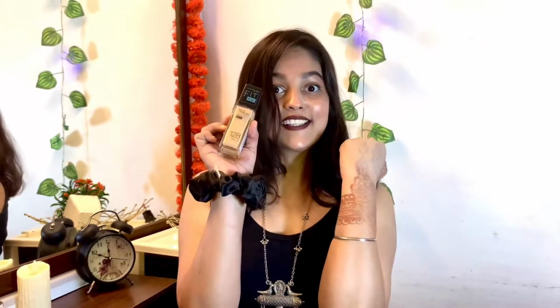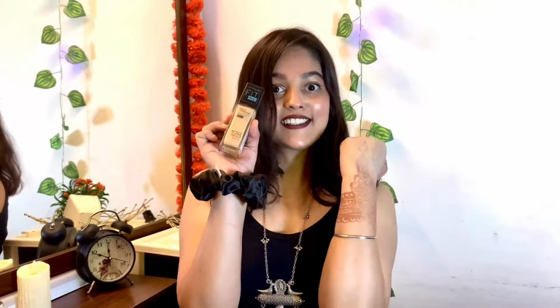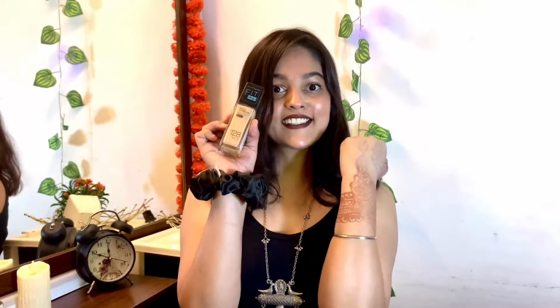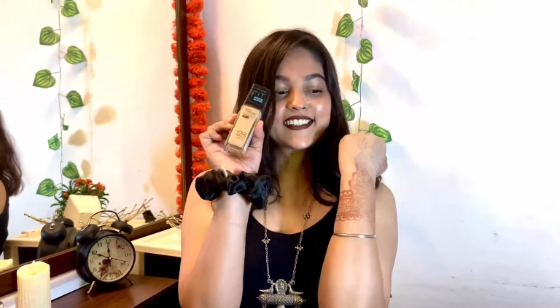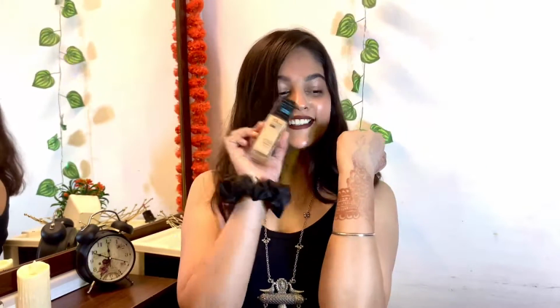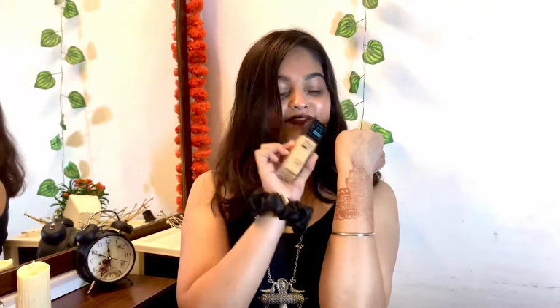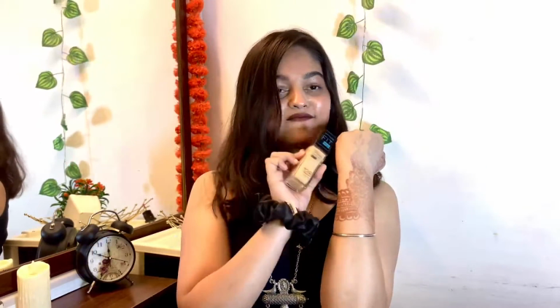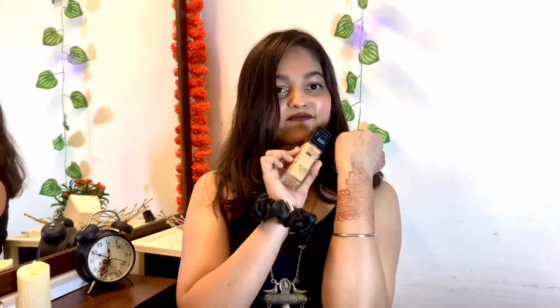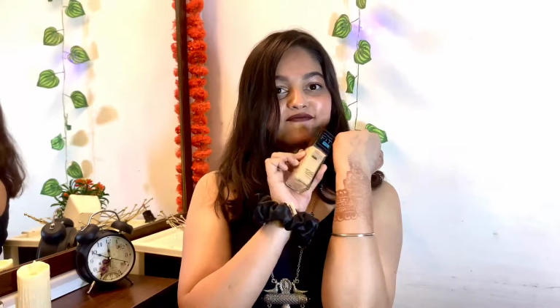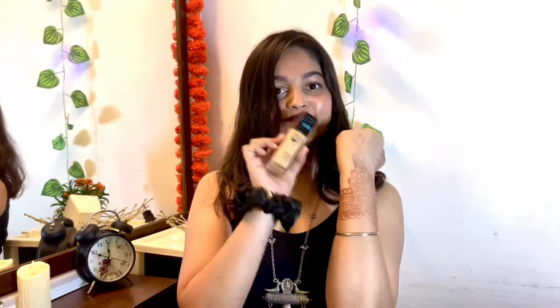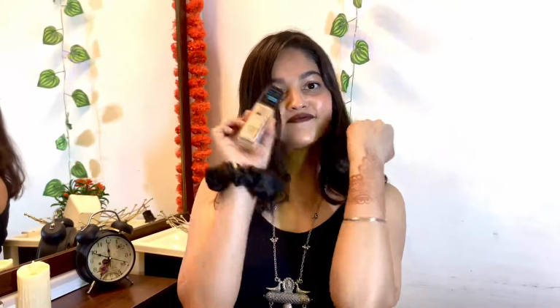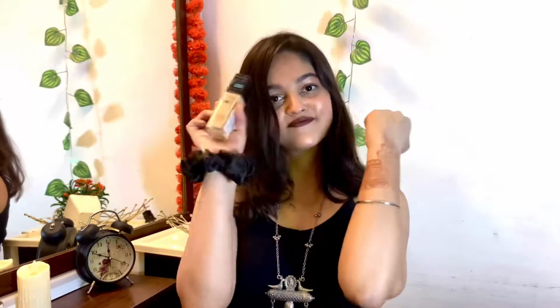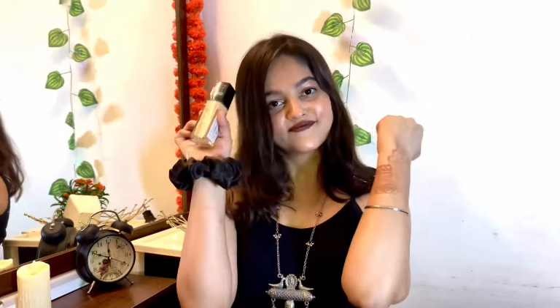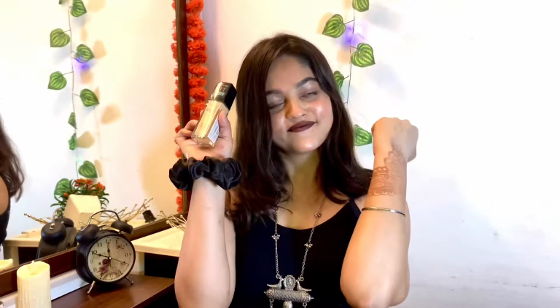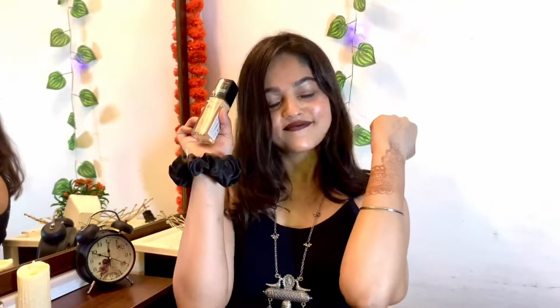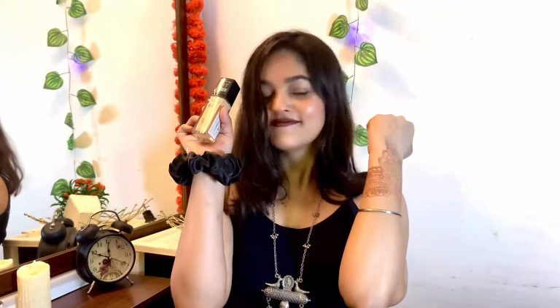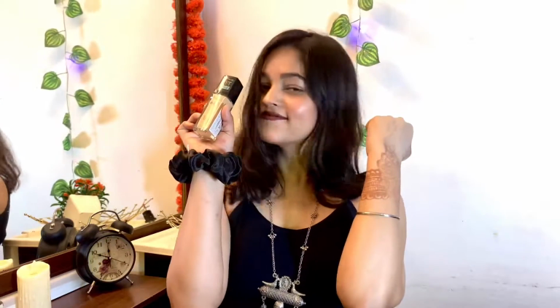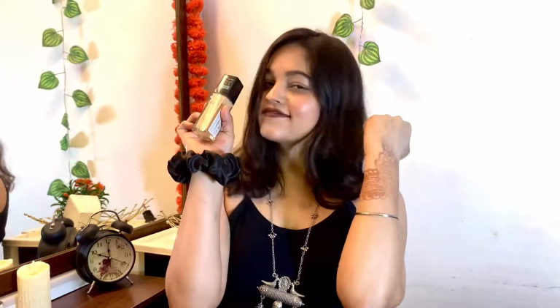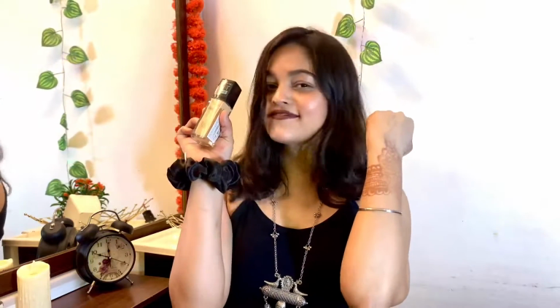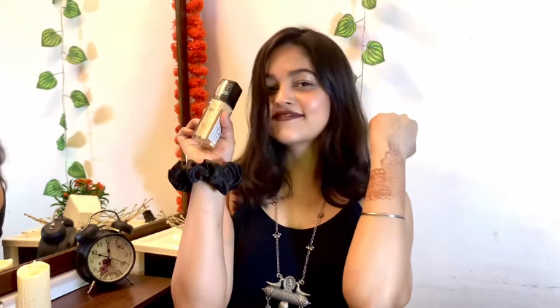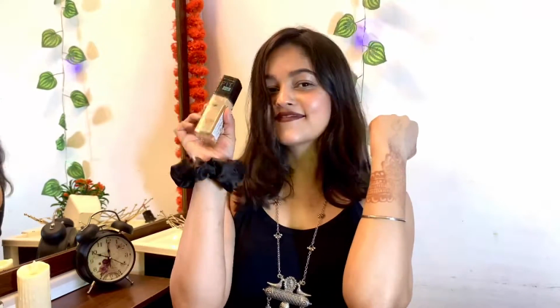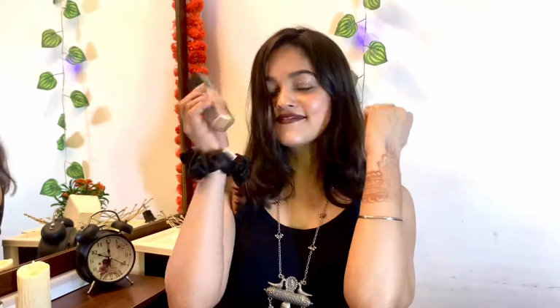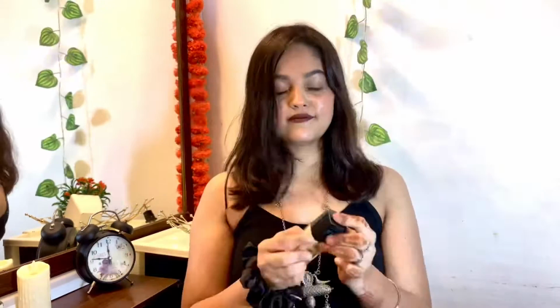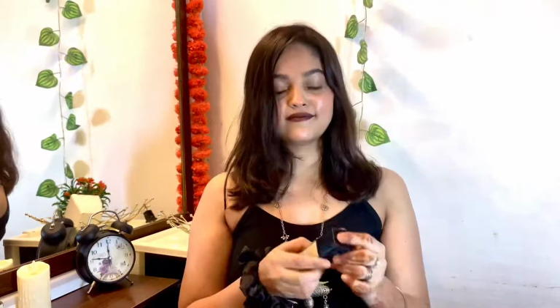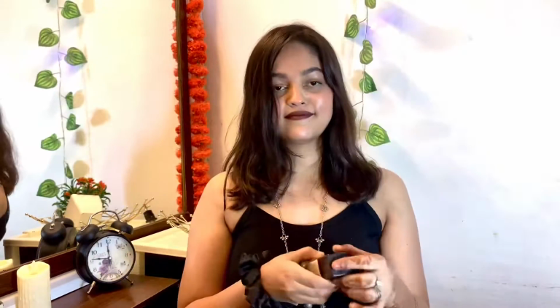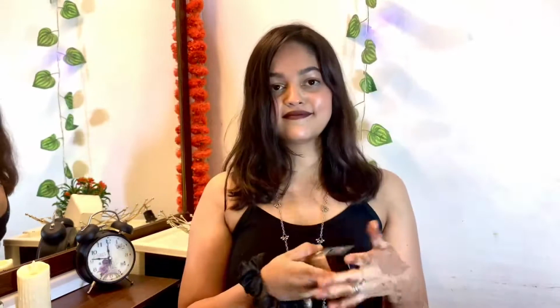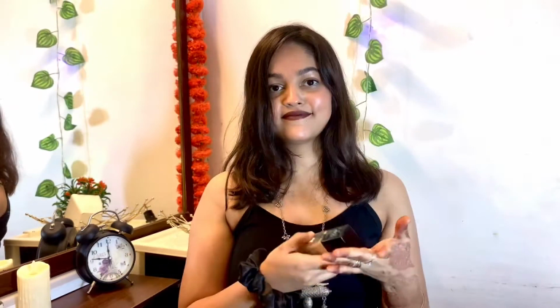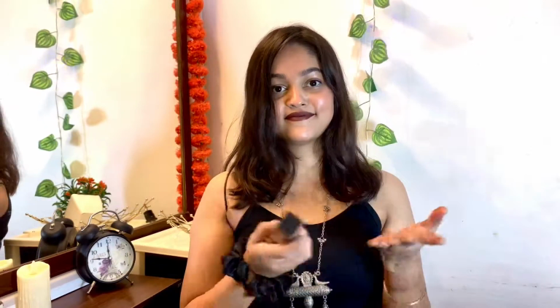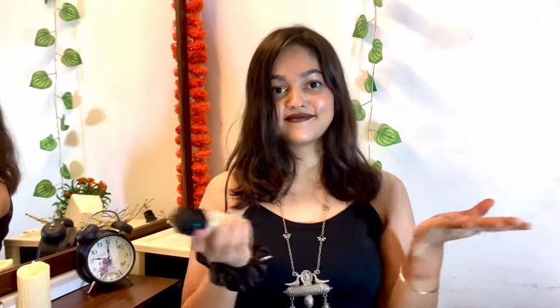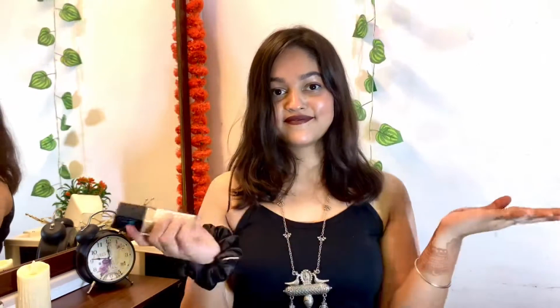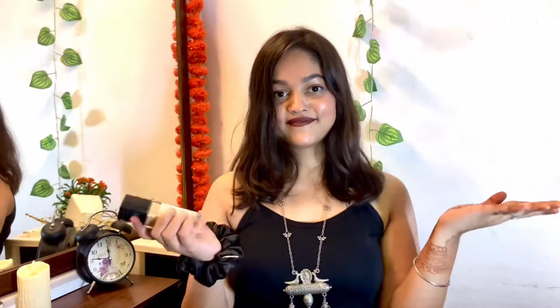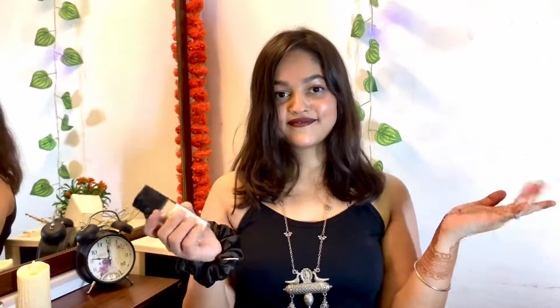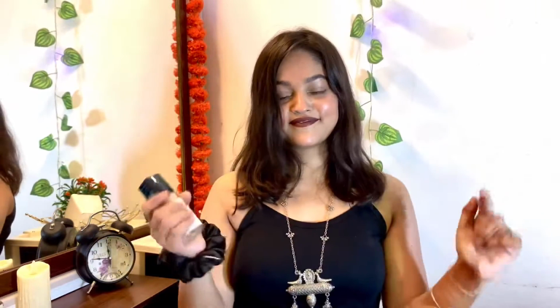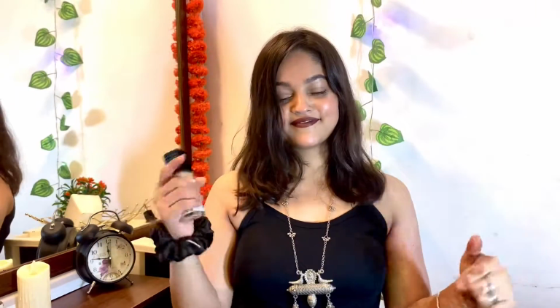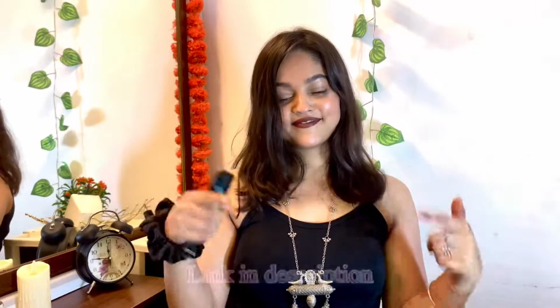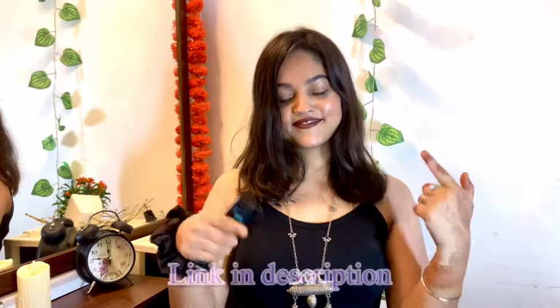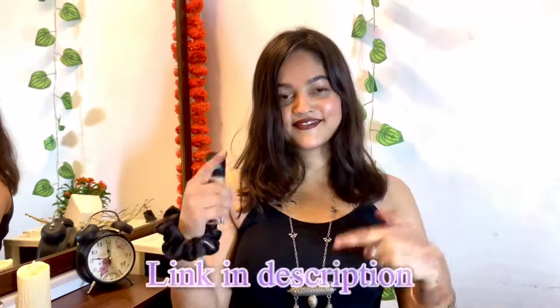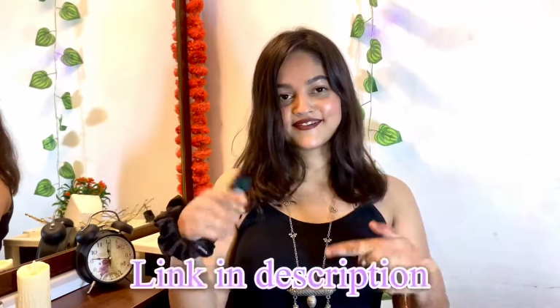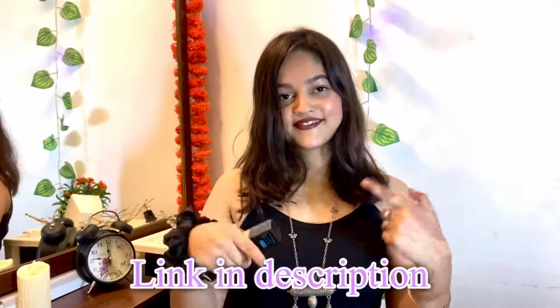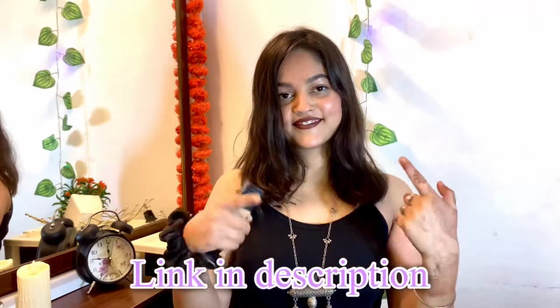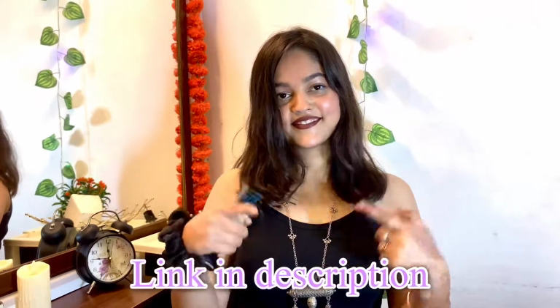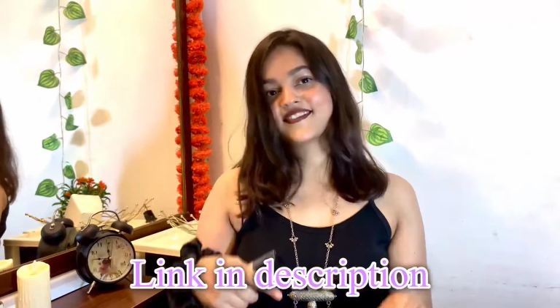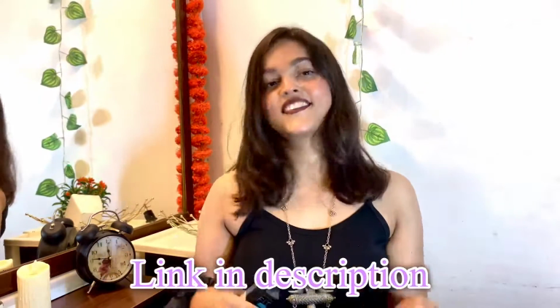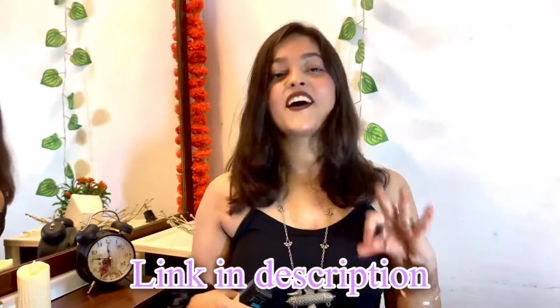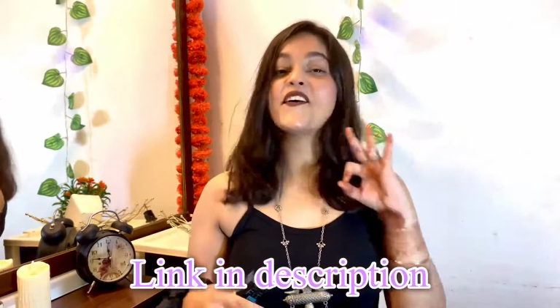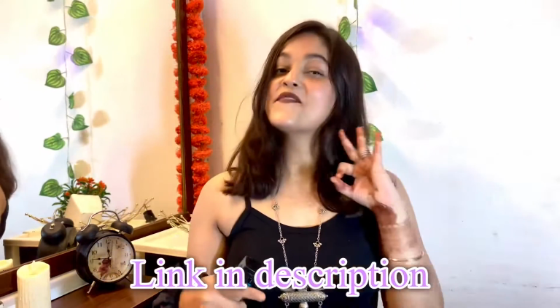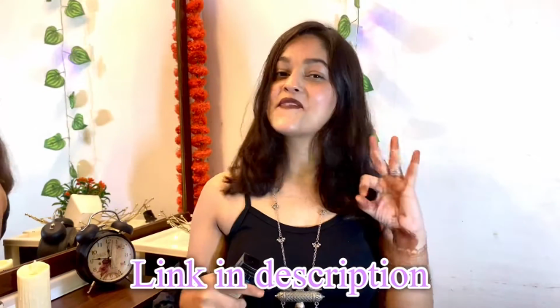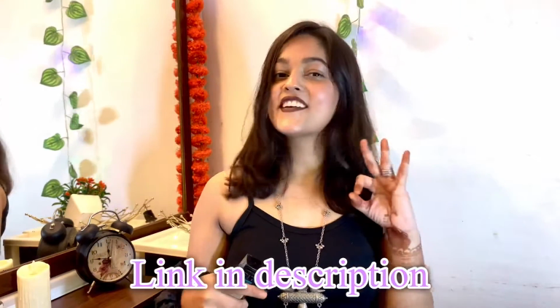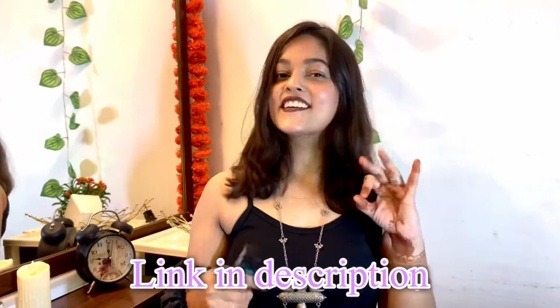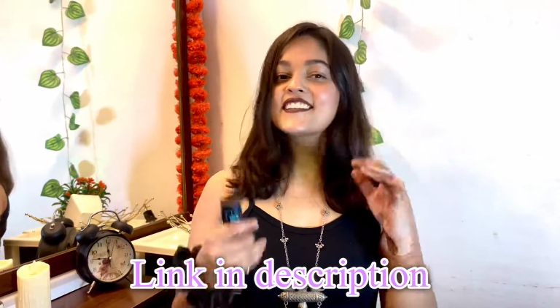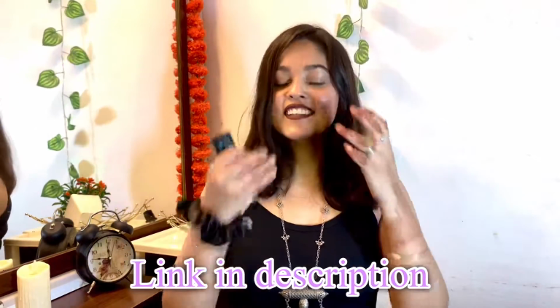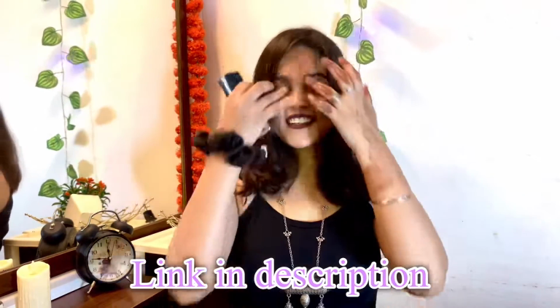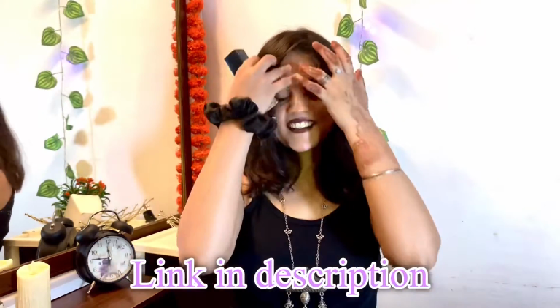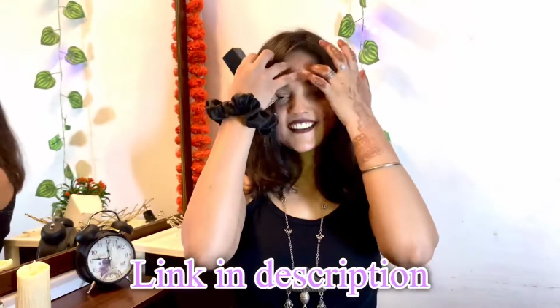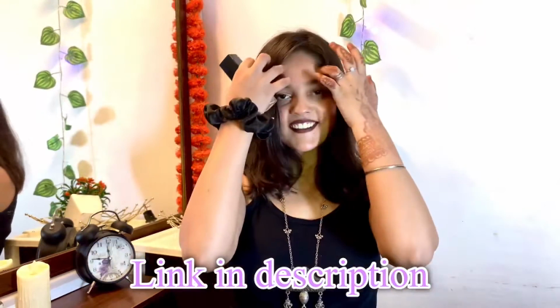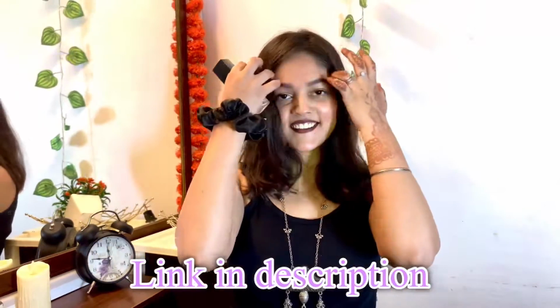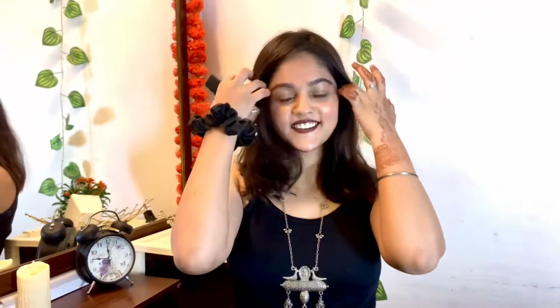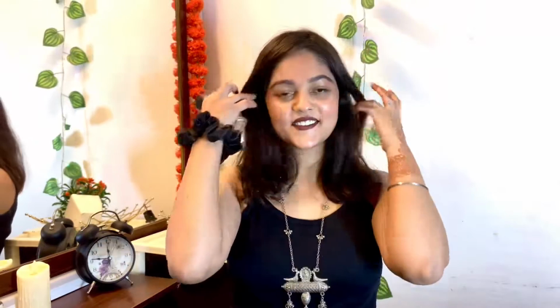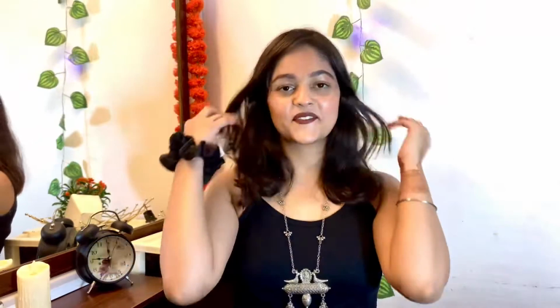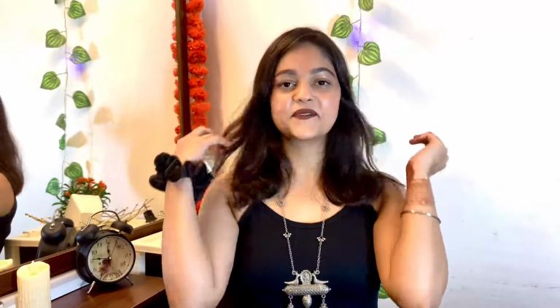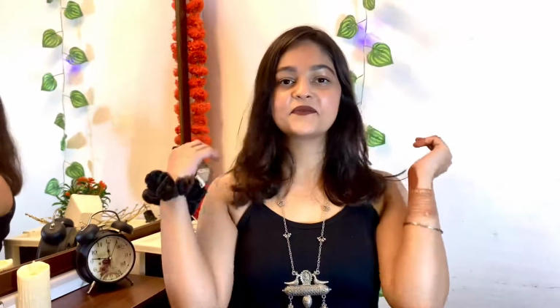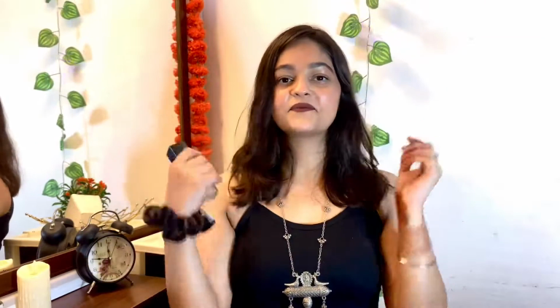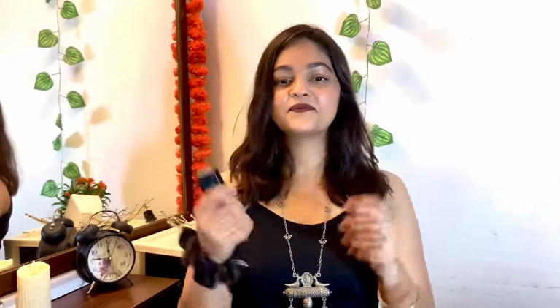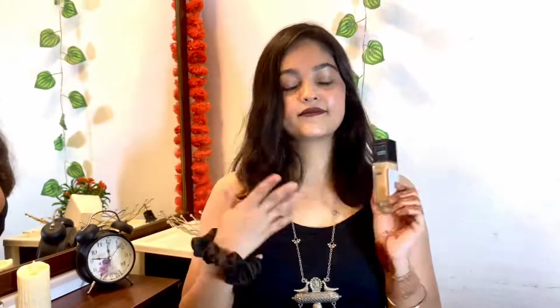Guys, this is a very good foundation. Personally I really like it. You can check the details in the description box.